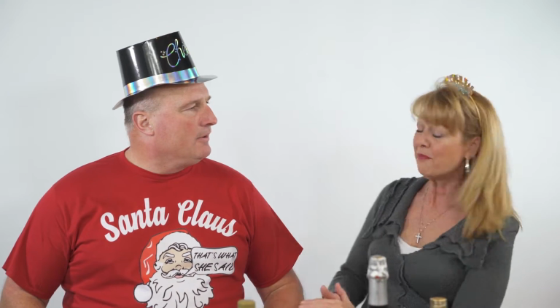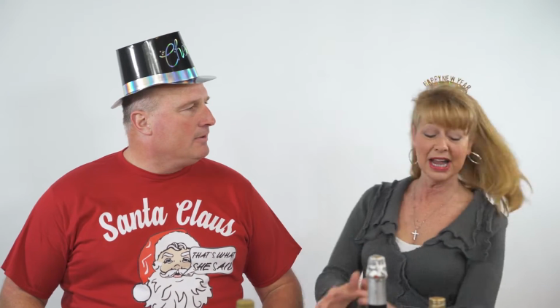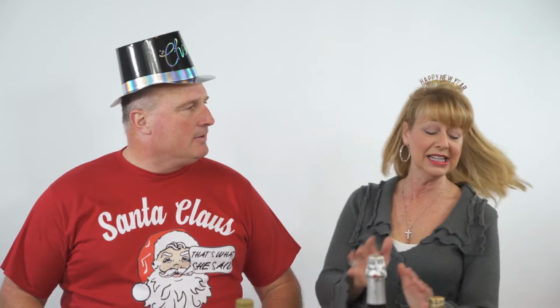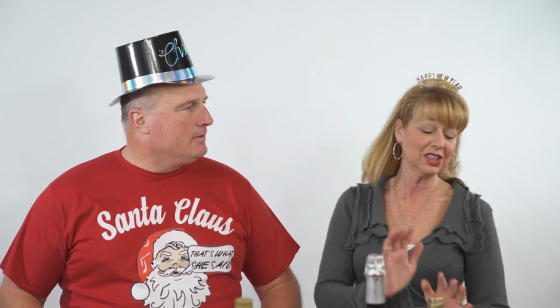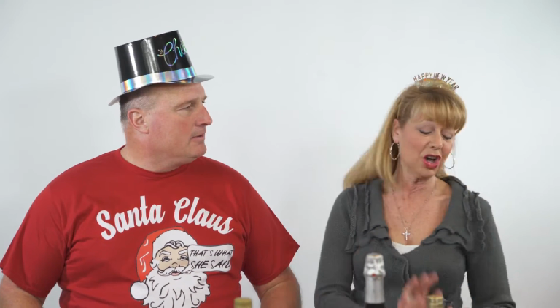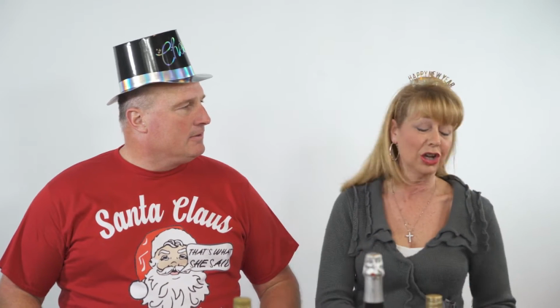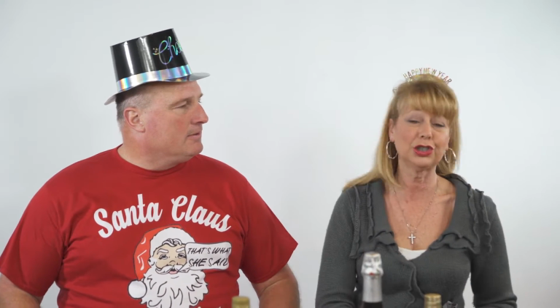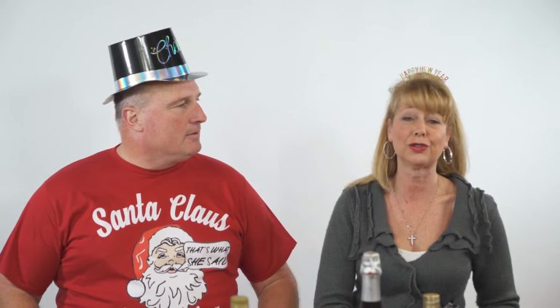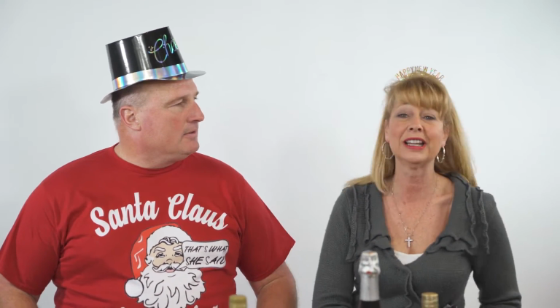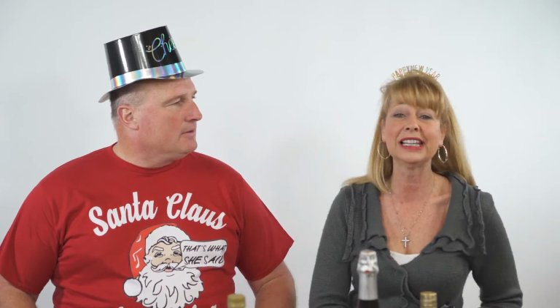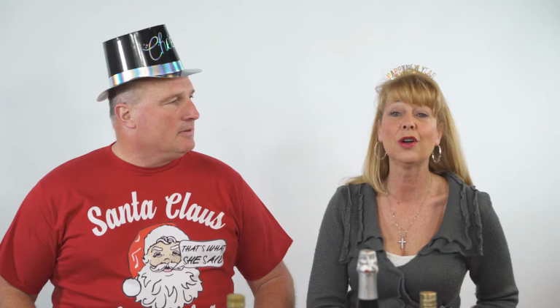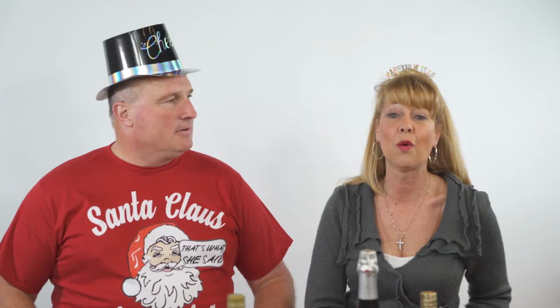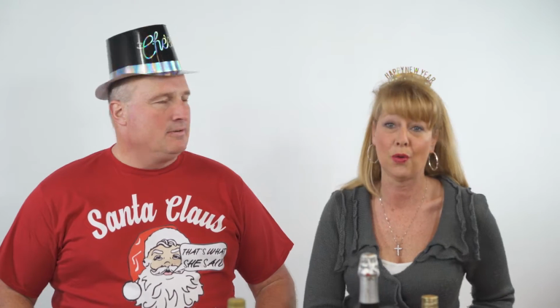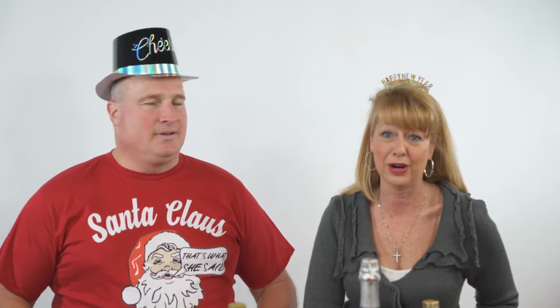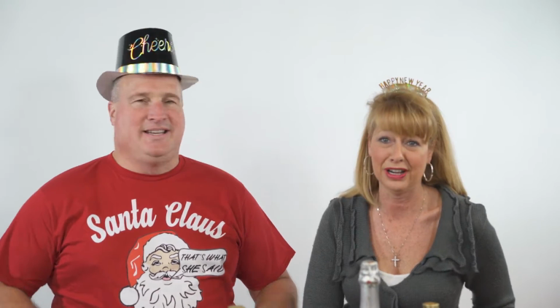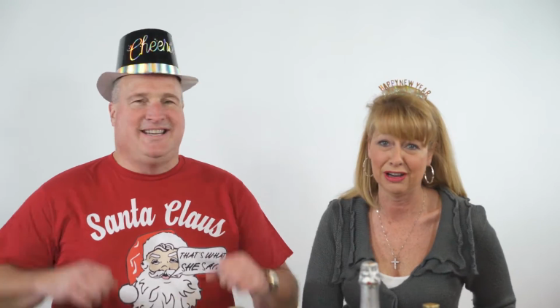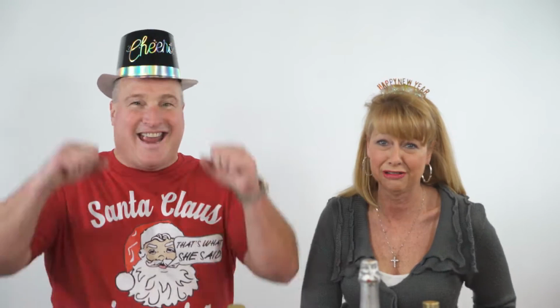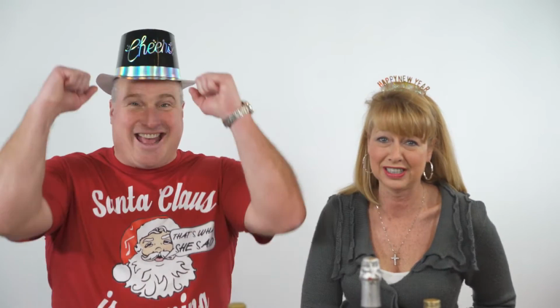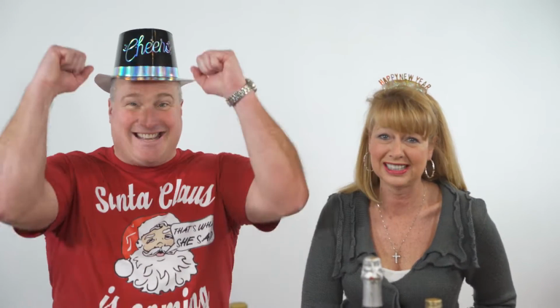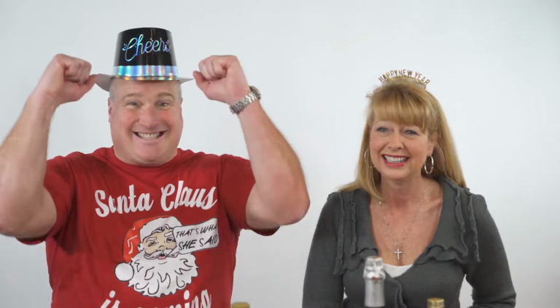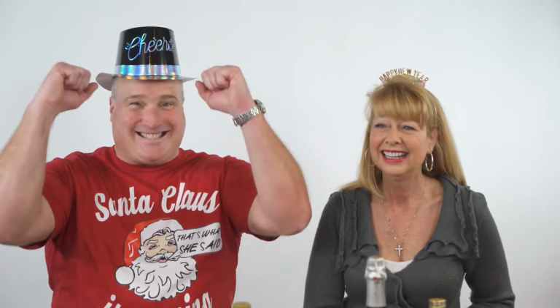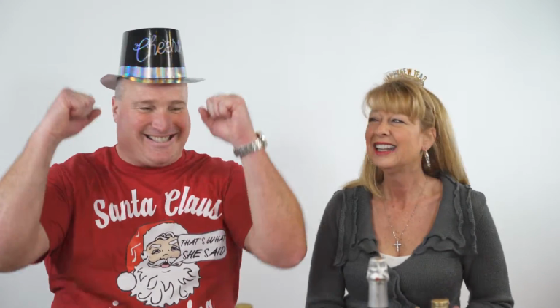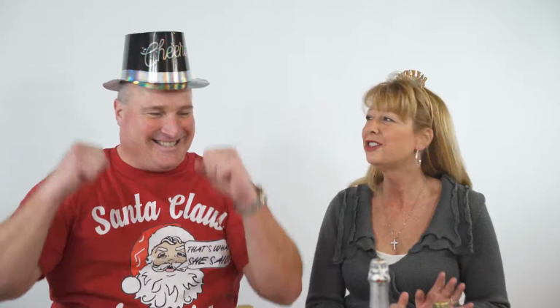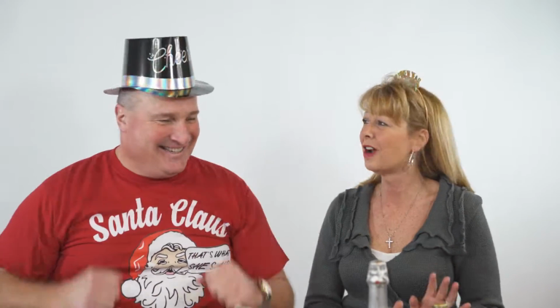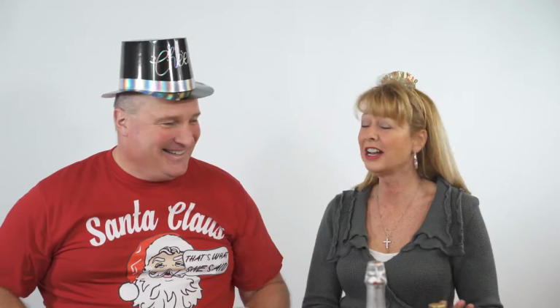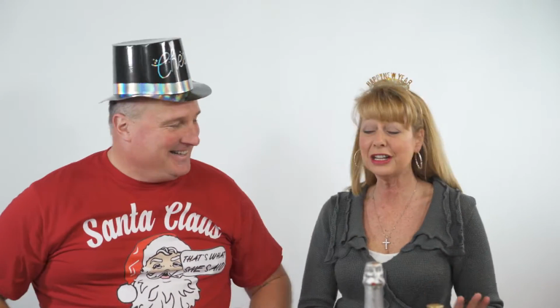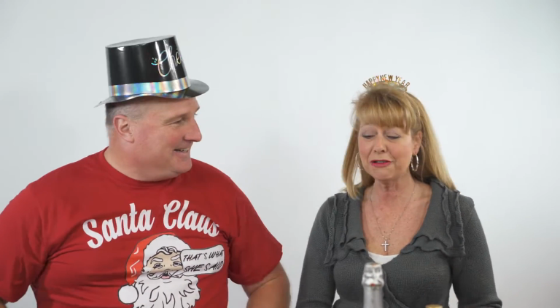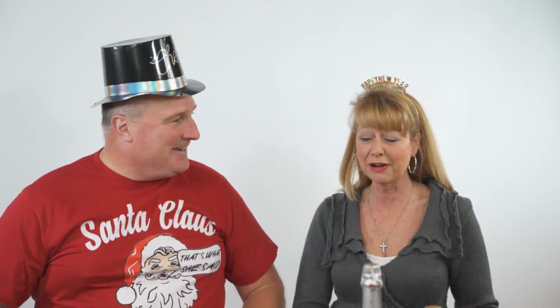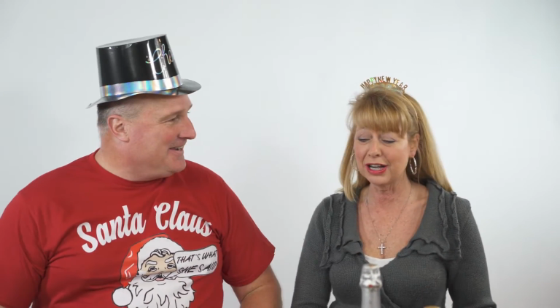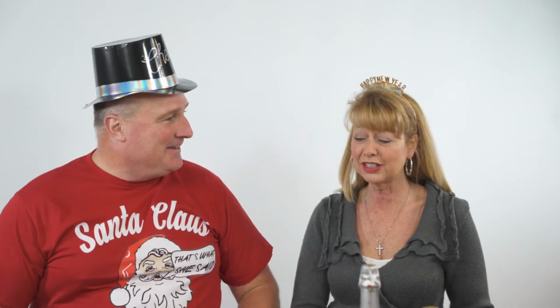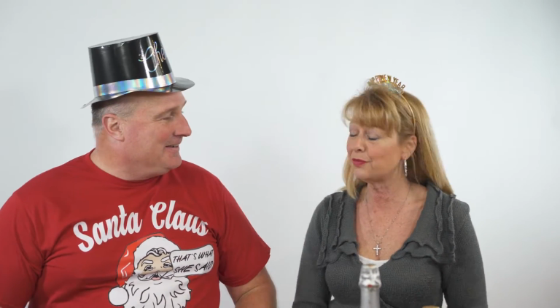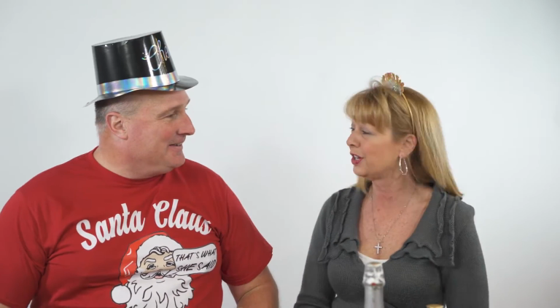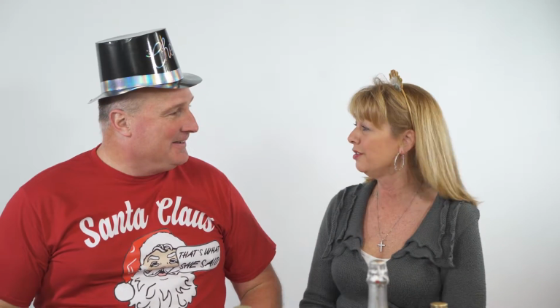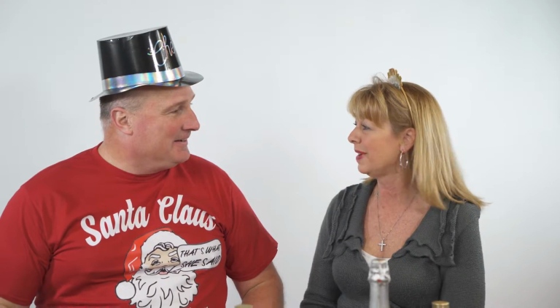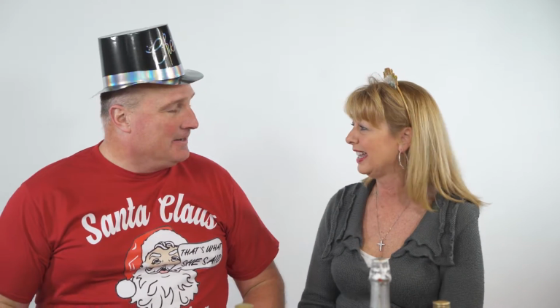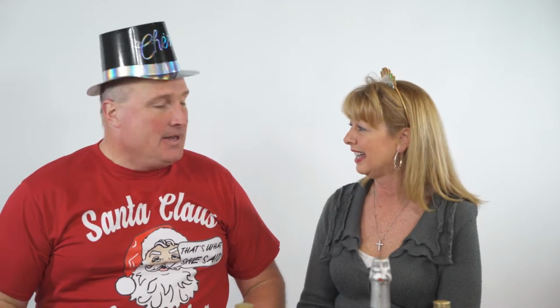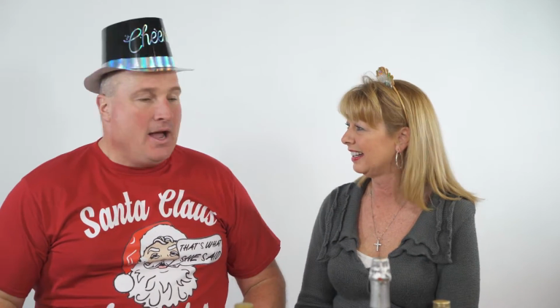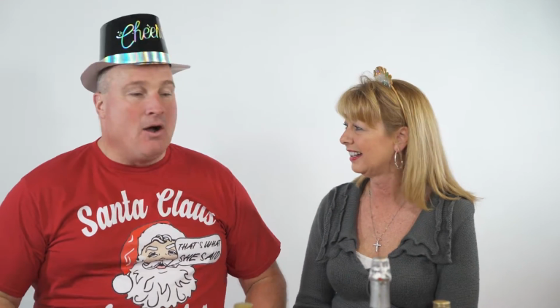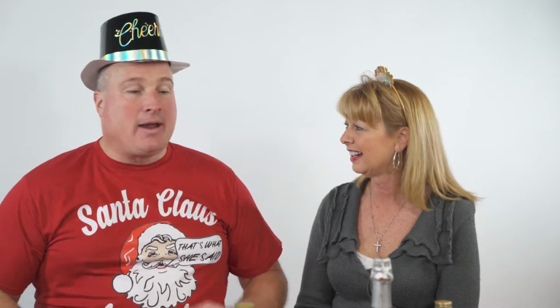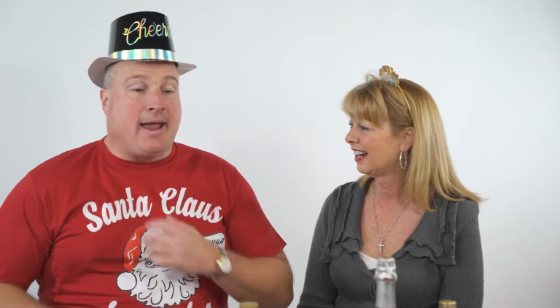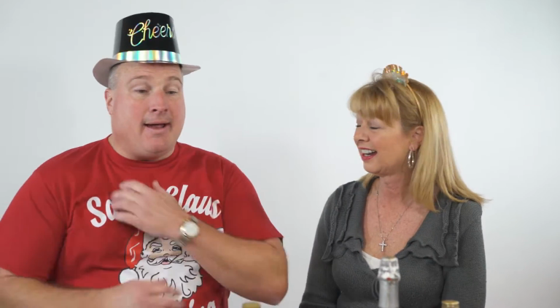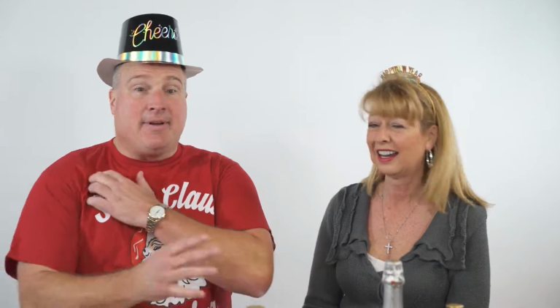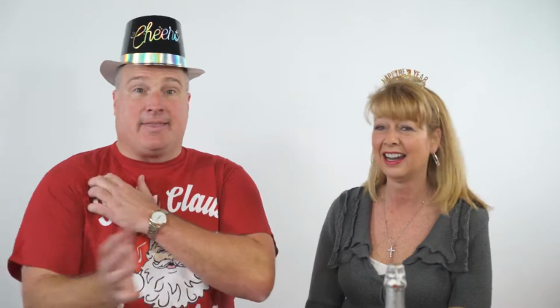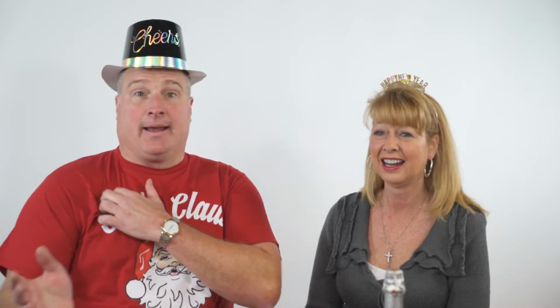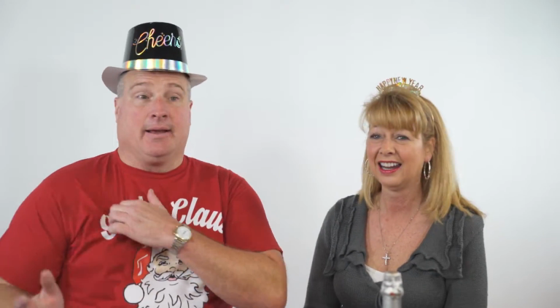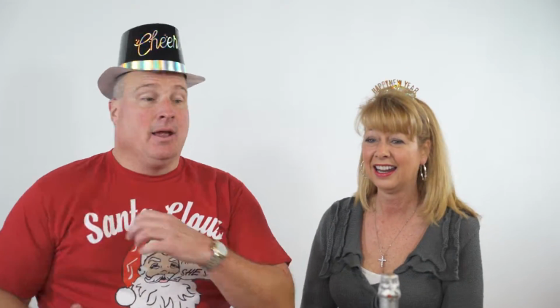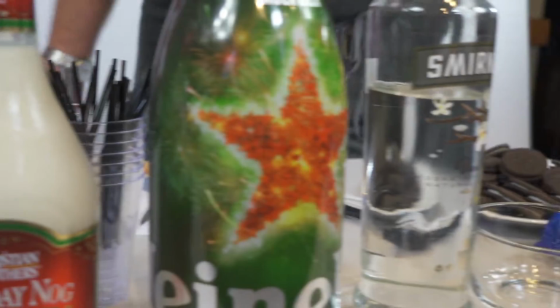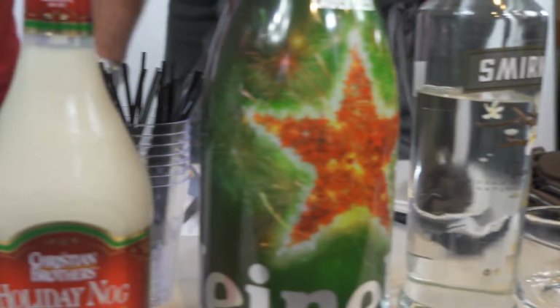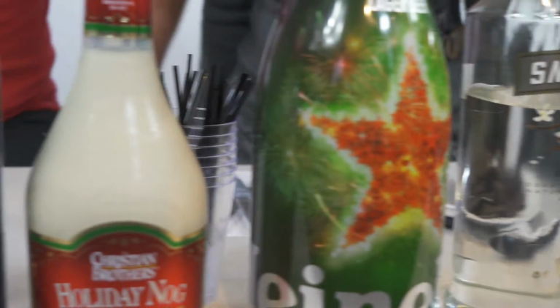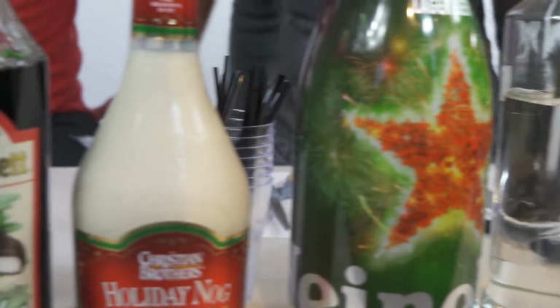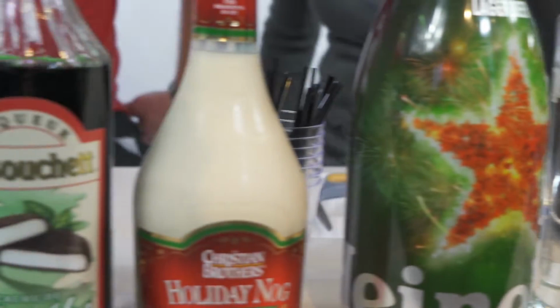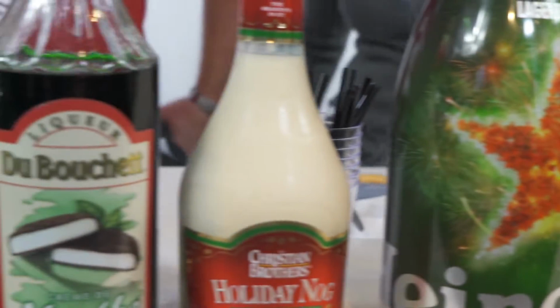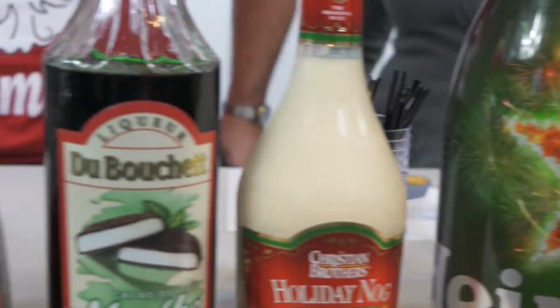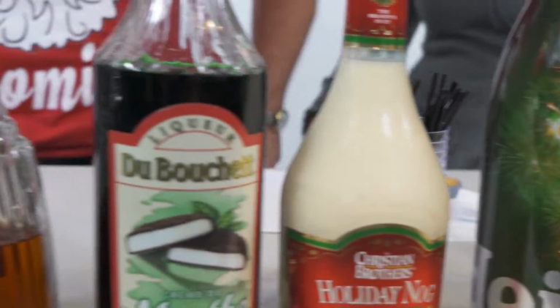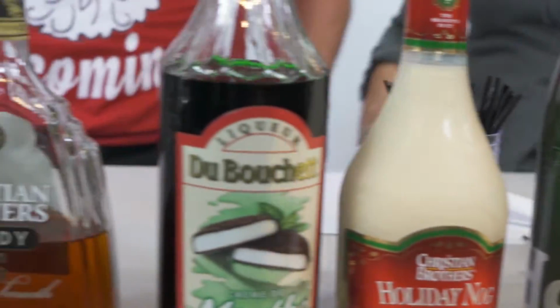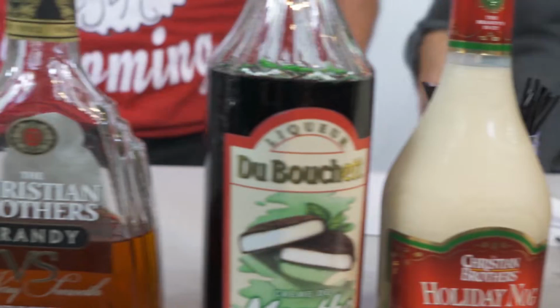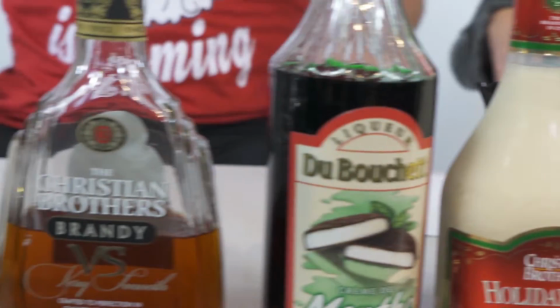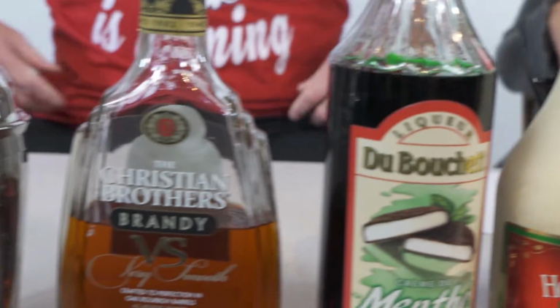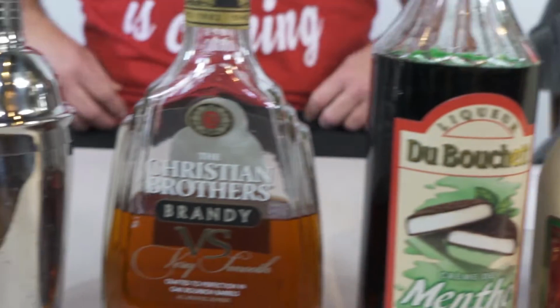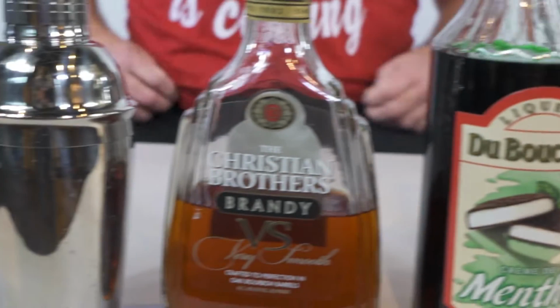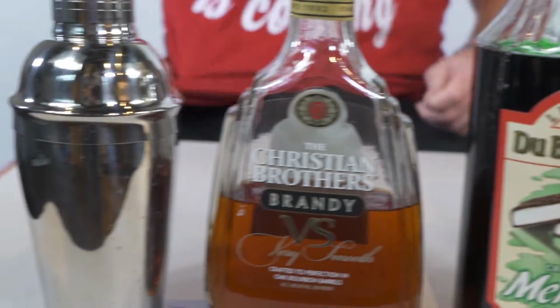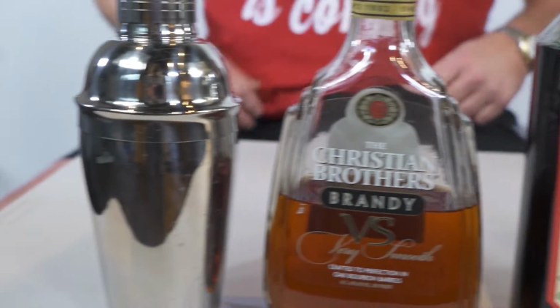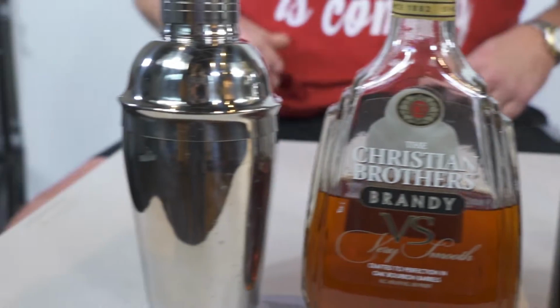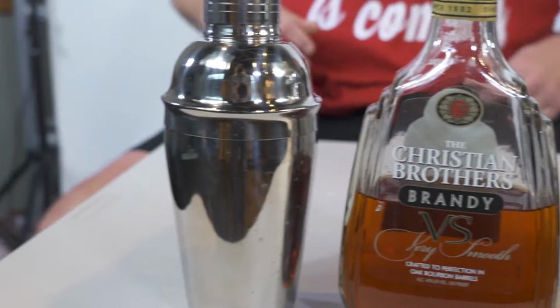Mine is called Drunken Oreos. Yes! Drunken Oreos — and what are you making? I don't like a lot of prep time, that's the thing.